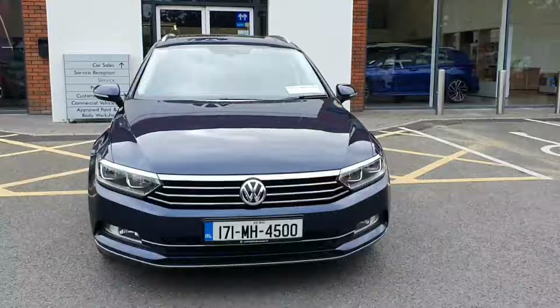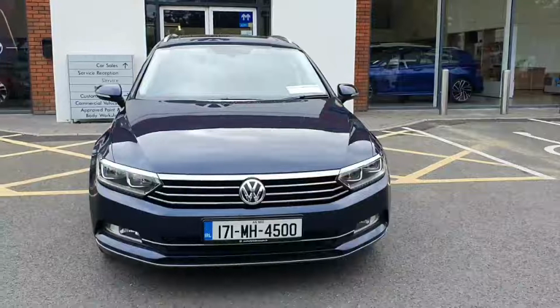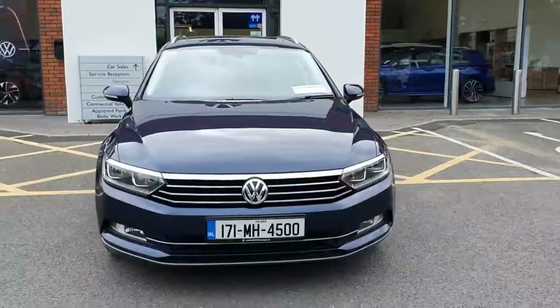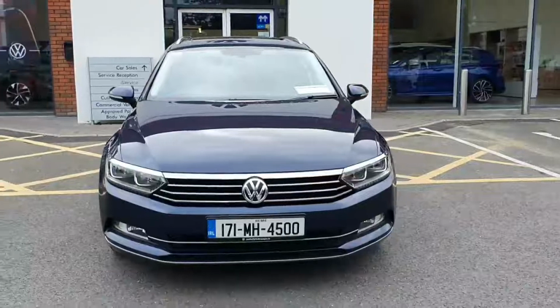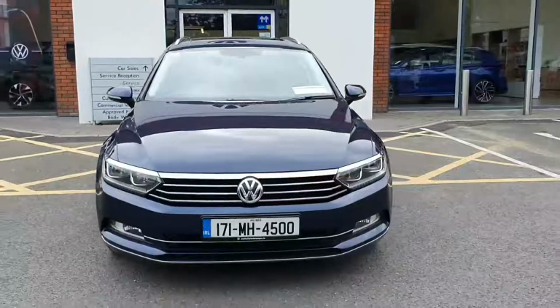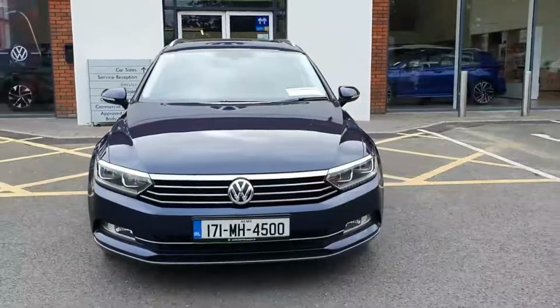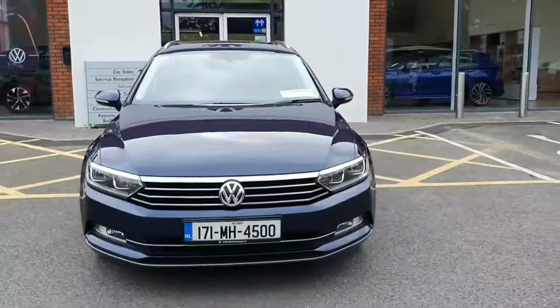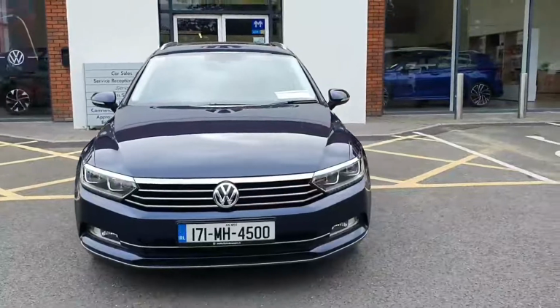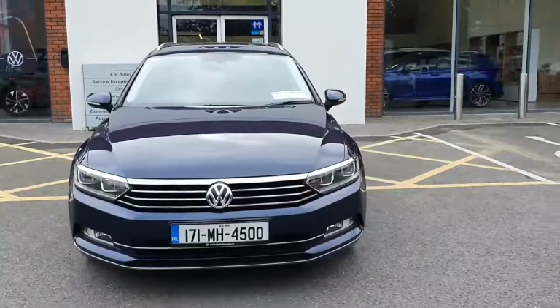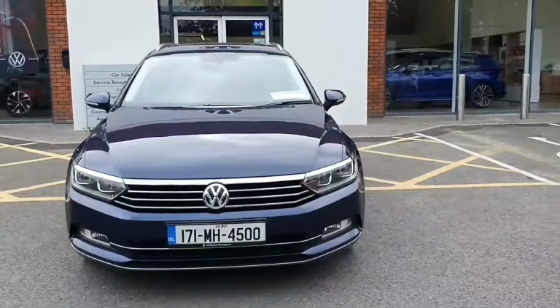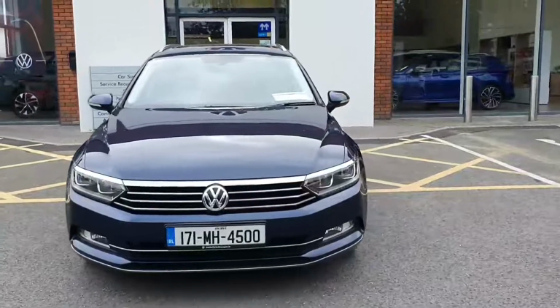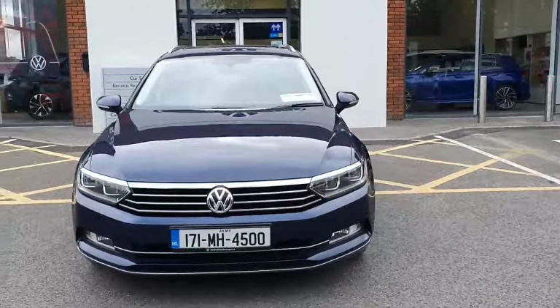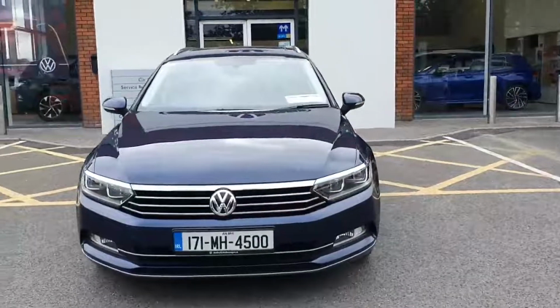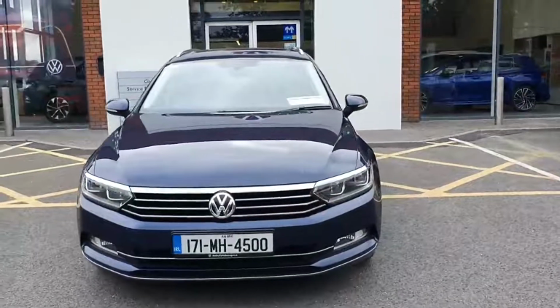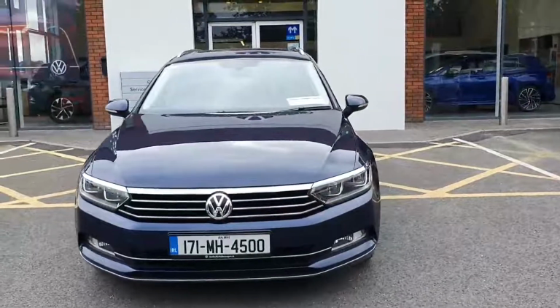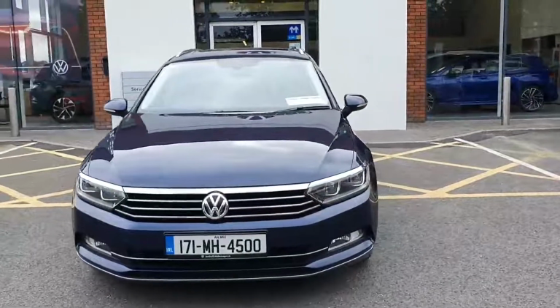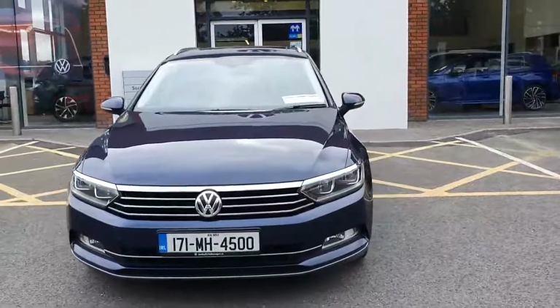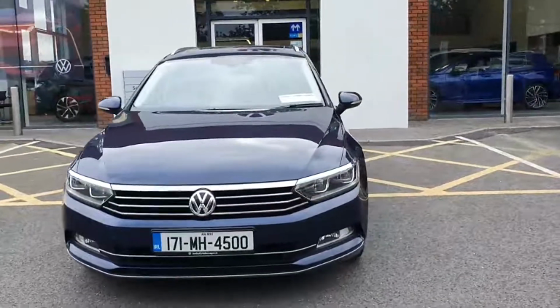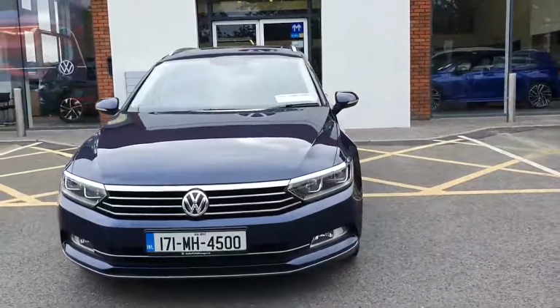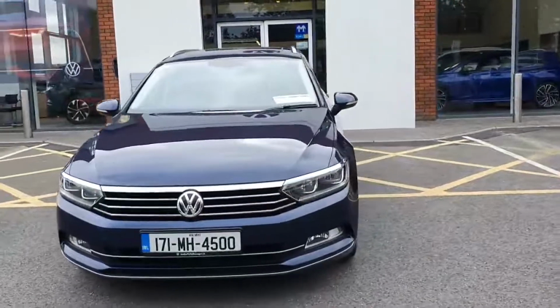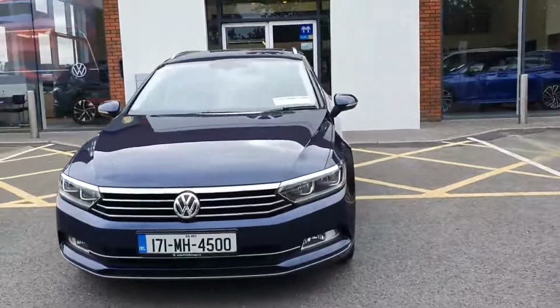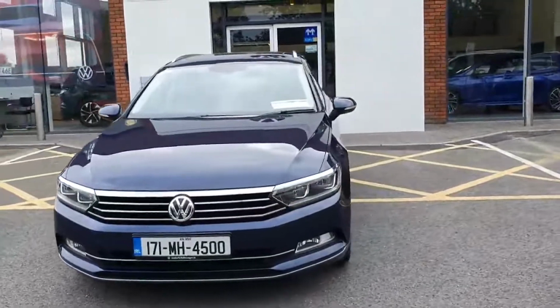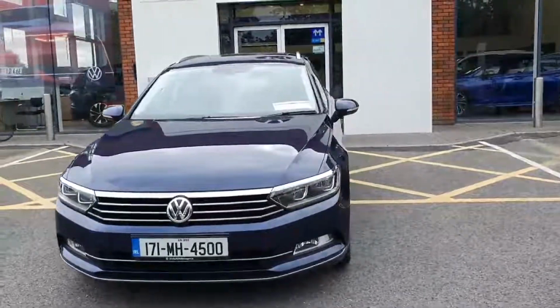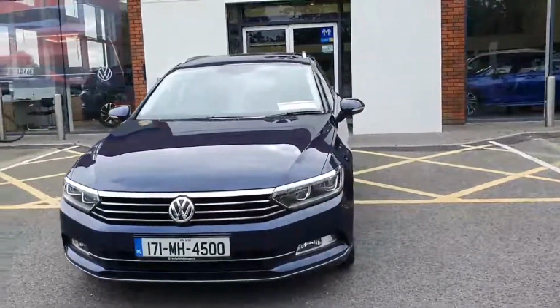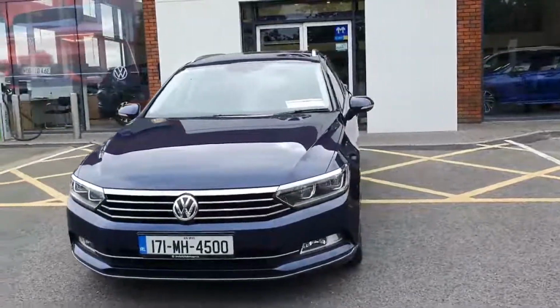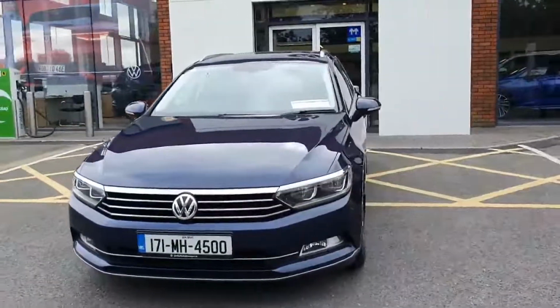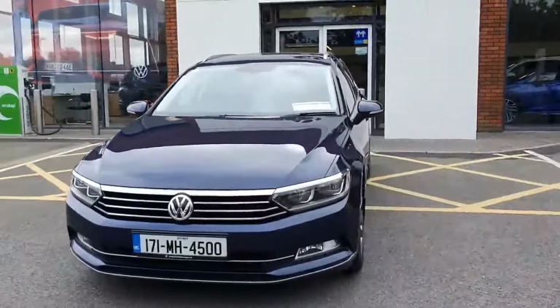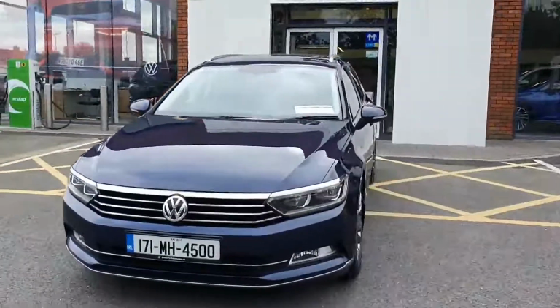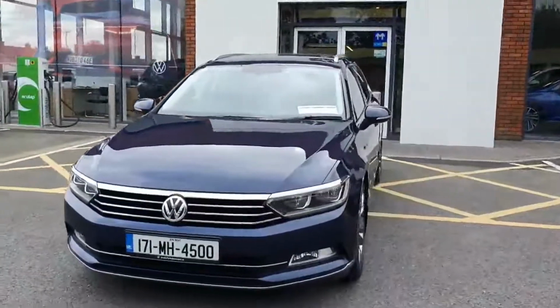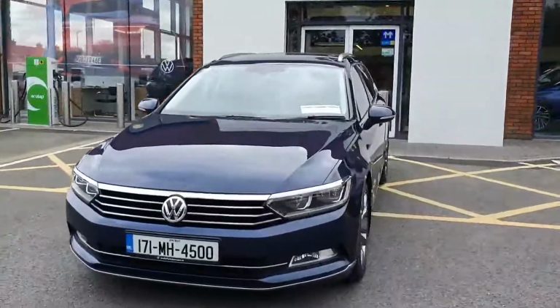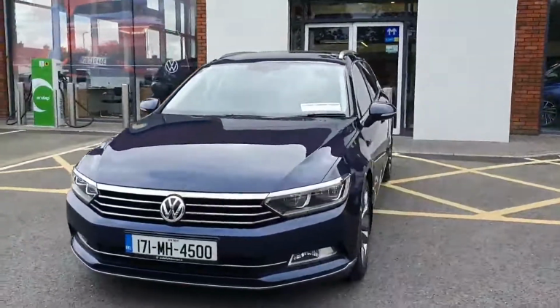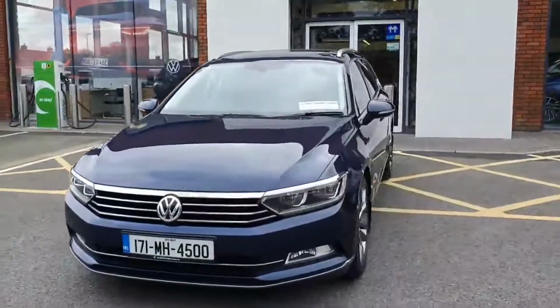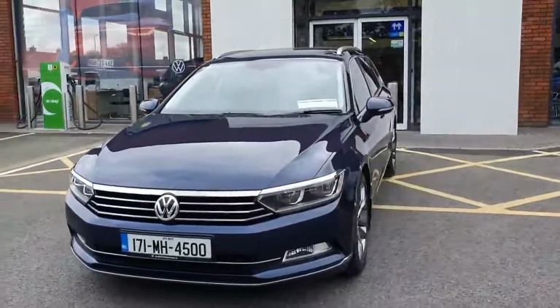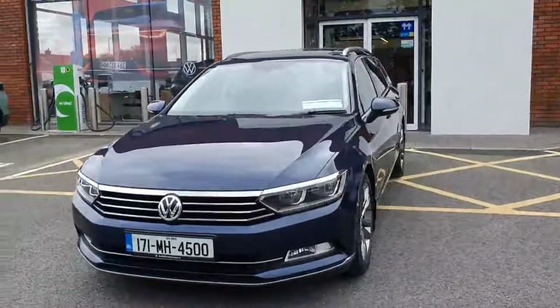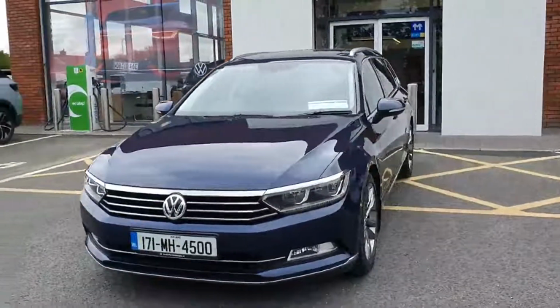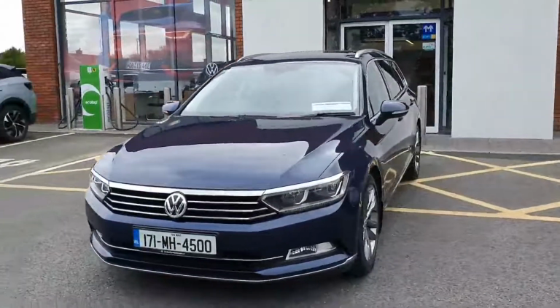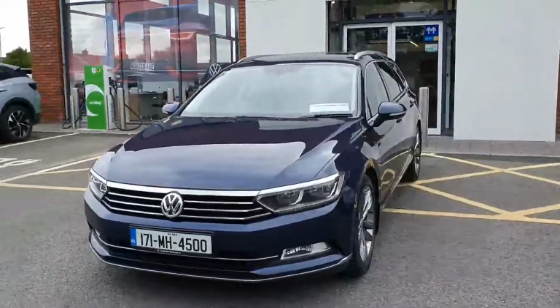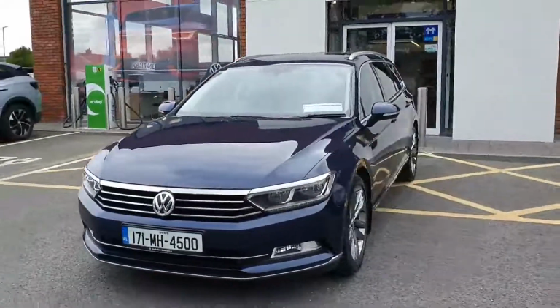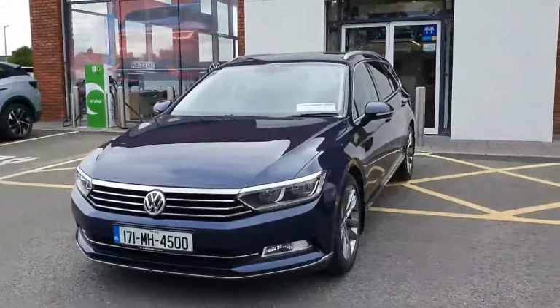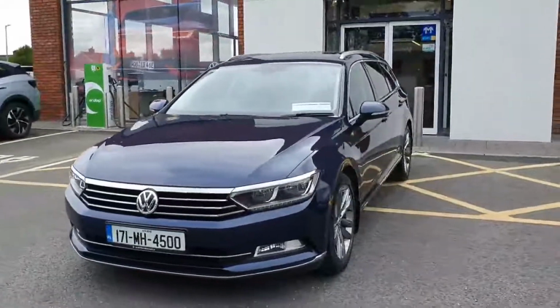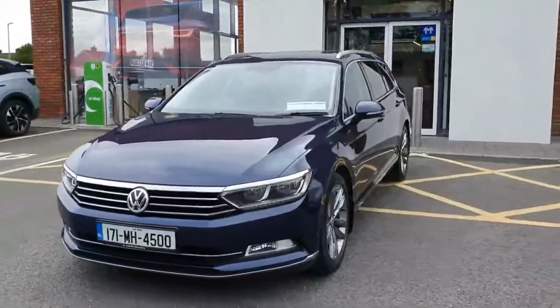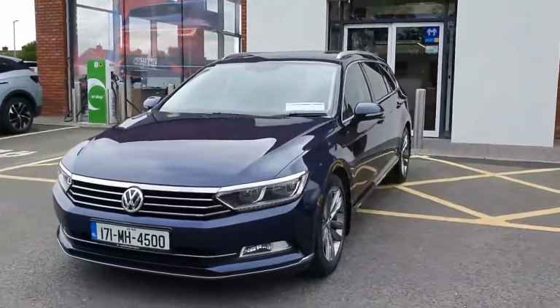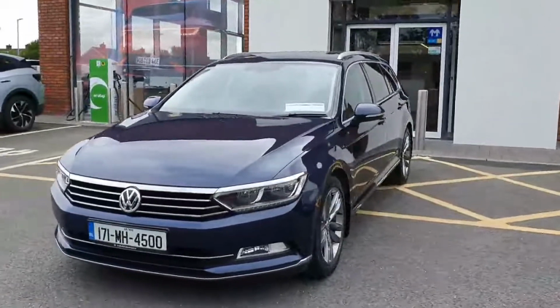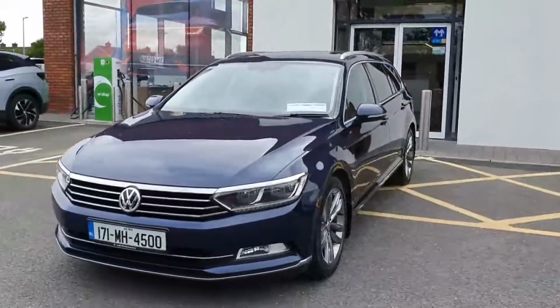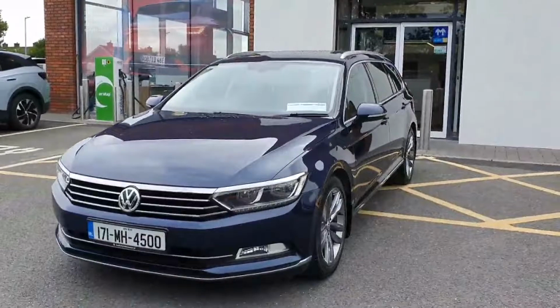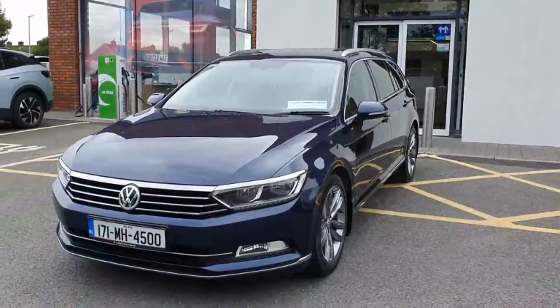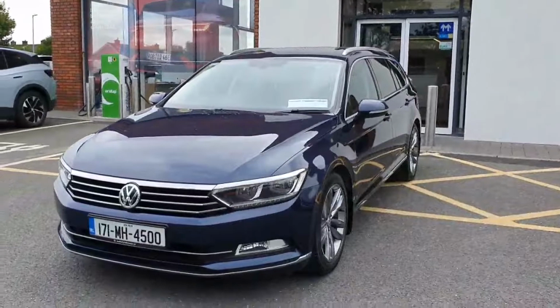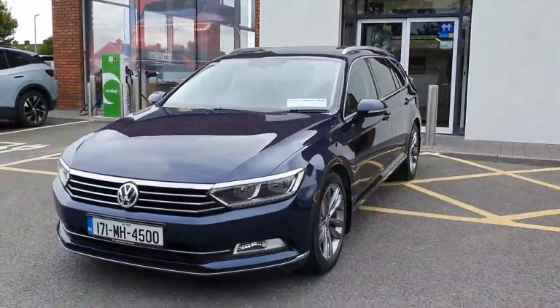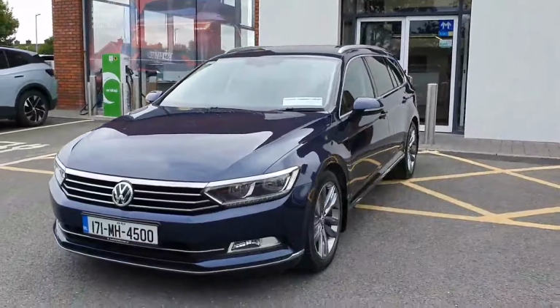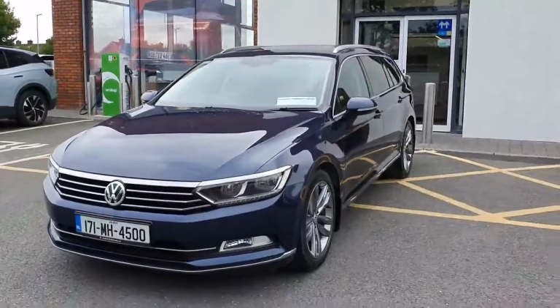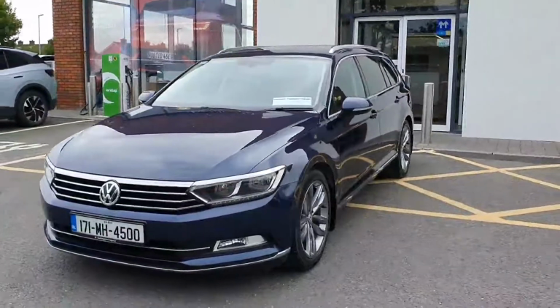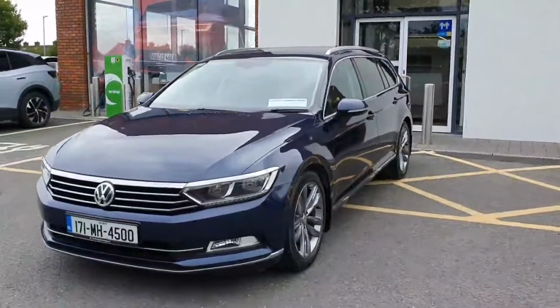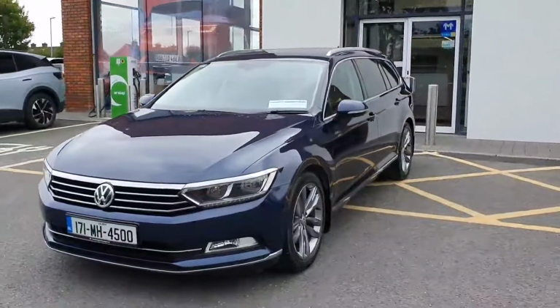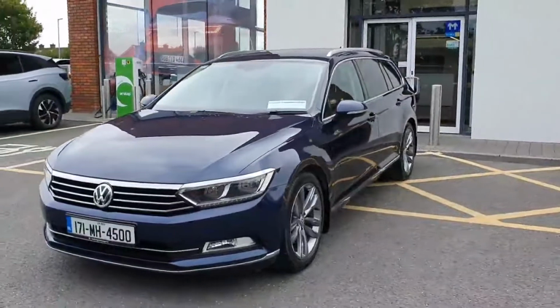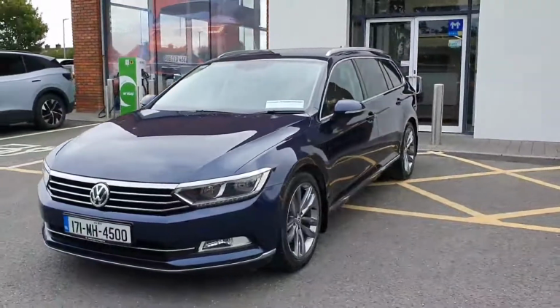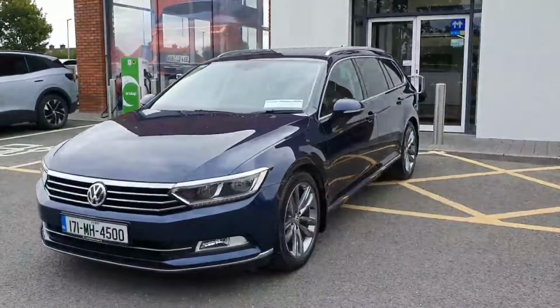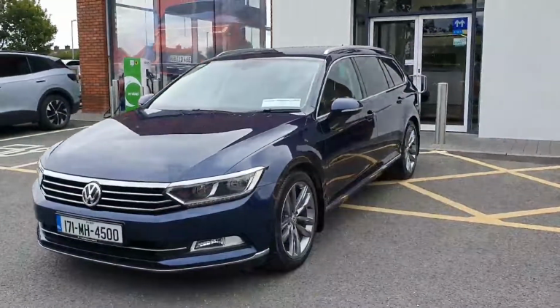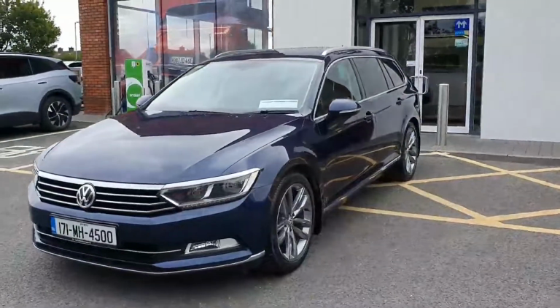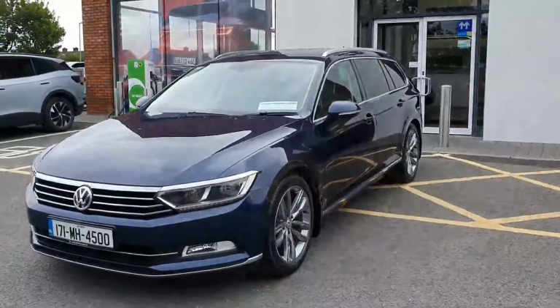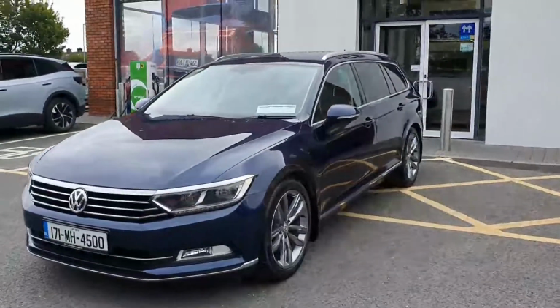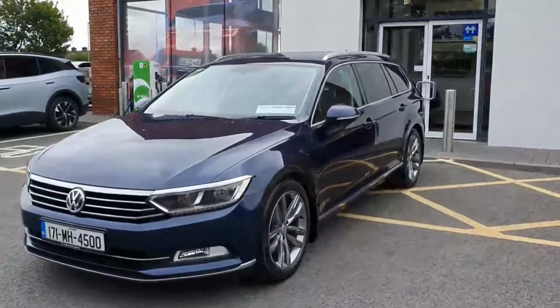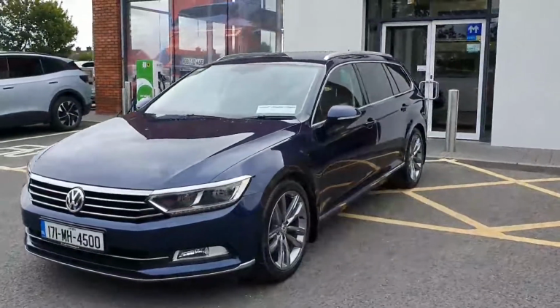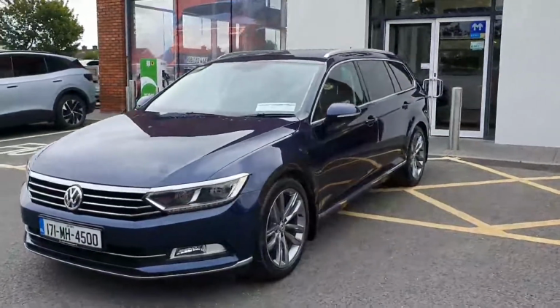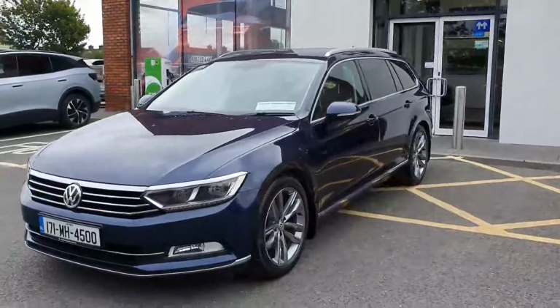Hi everyone, it's David here from Jodofy Volkswagen in Navan, and today we're presenting you this 171 Reg Volkswagen Passat Comfortline 2.0, 150 brake horsepower.